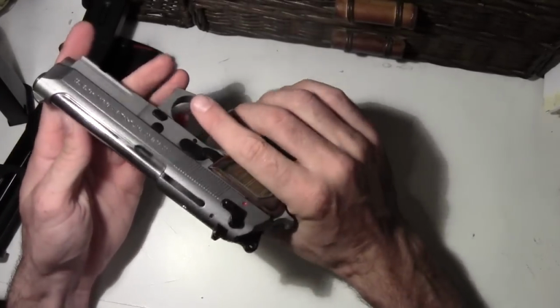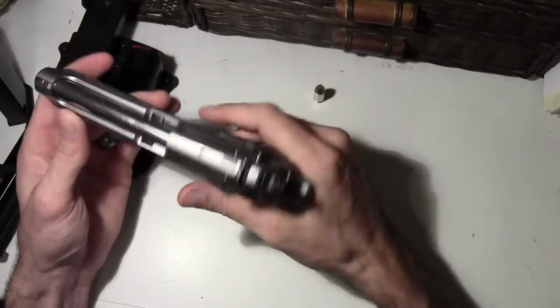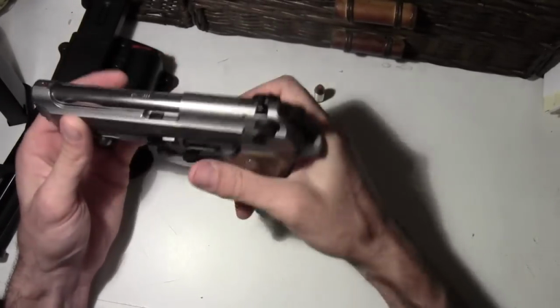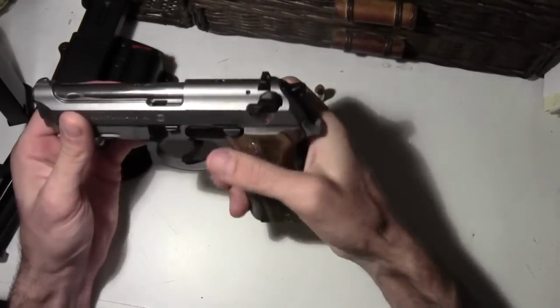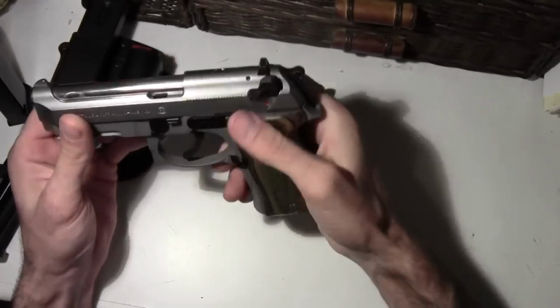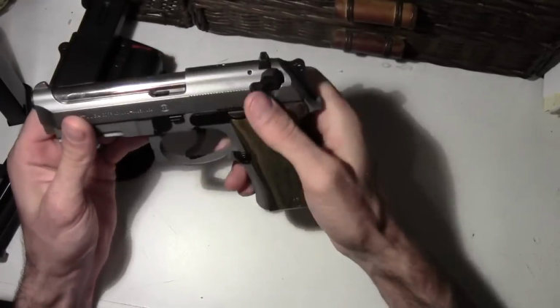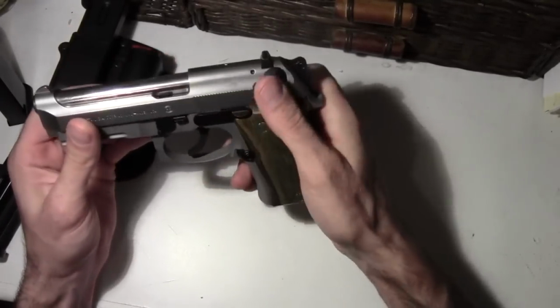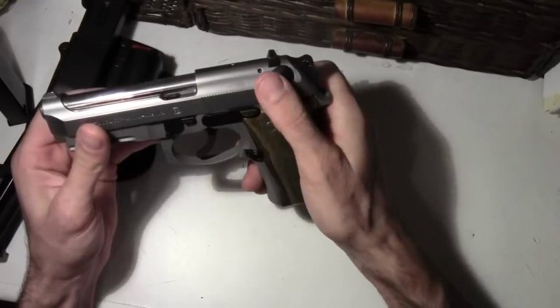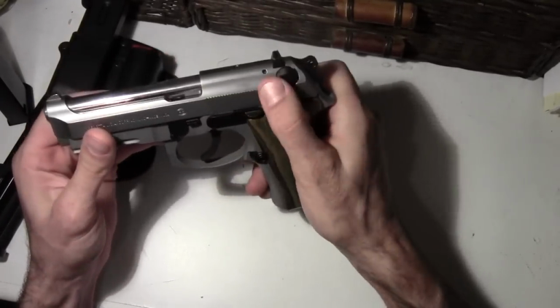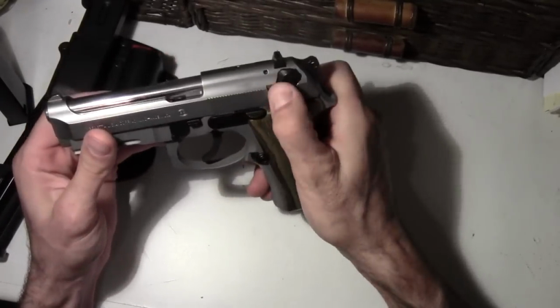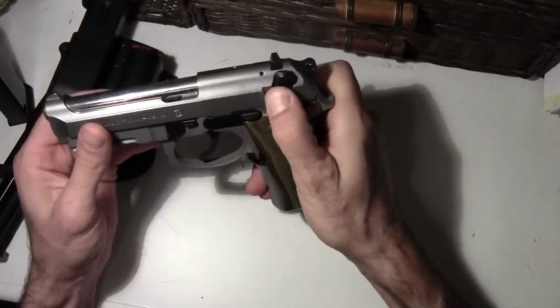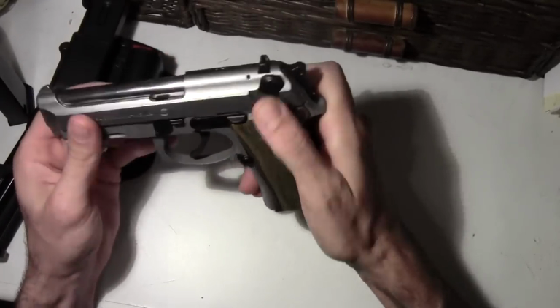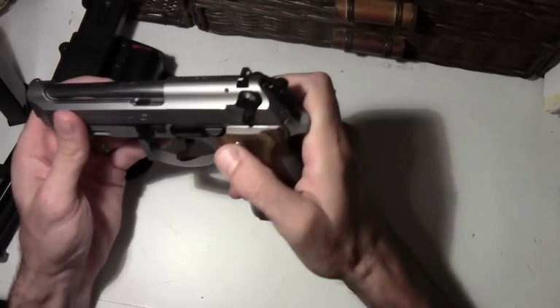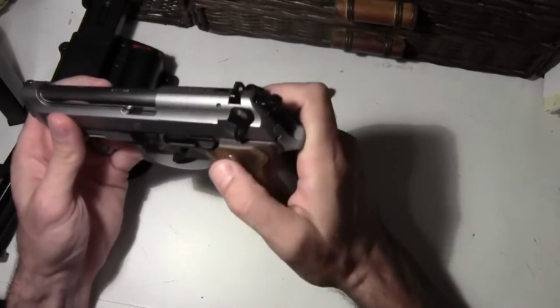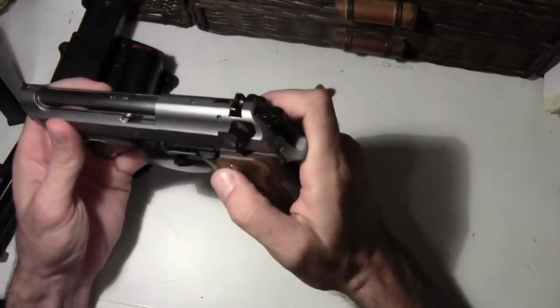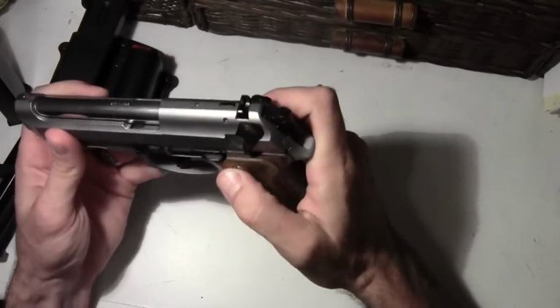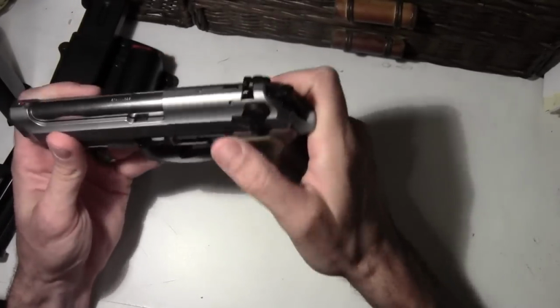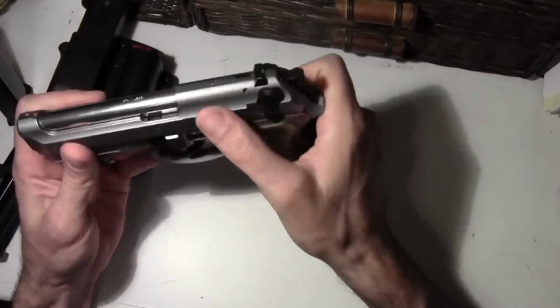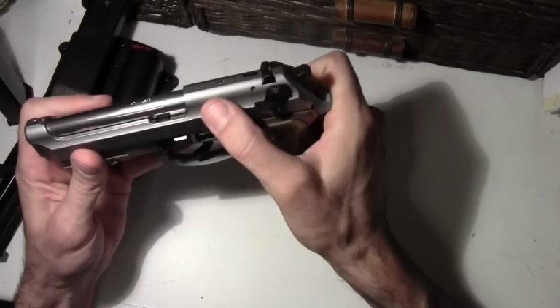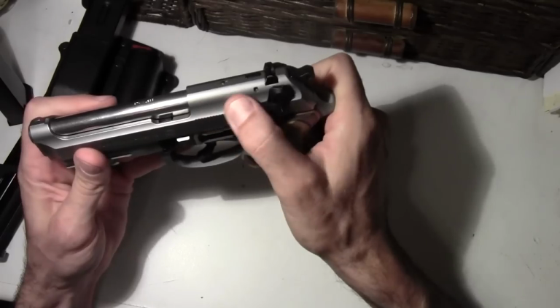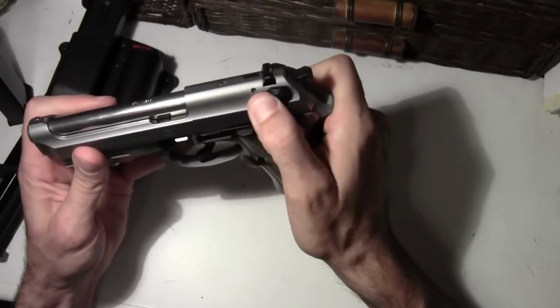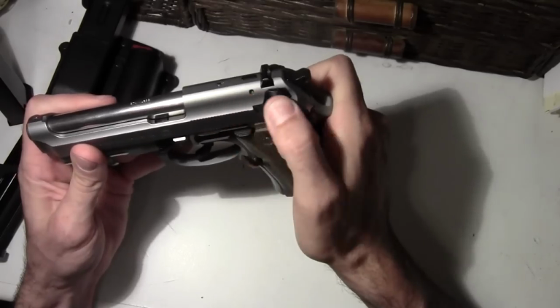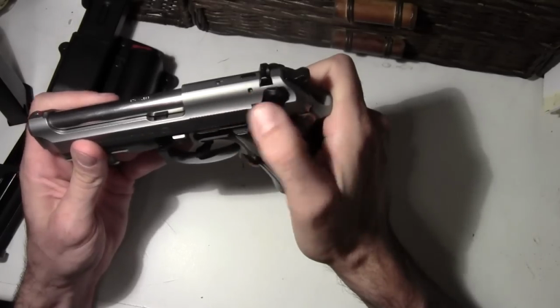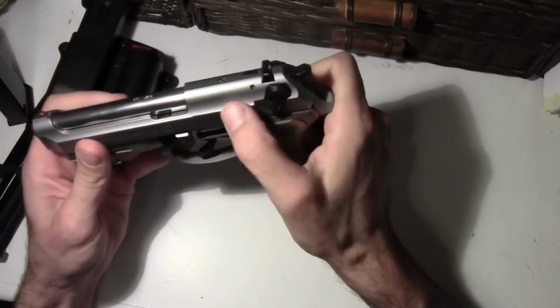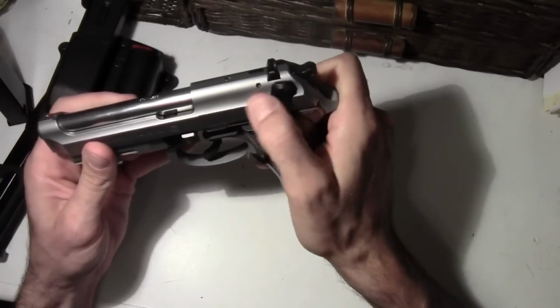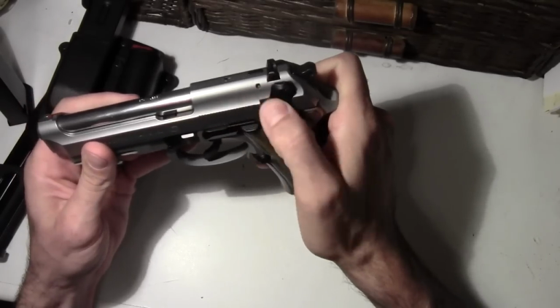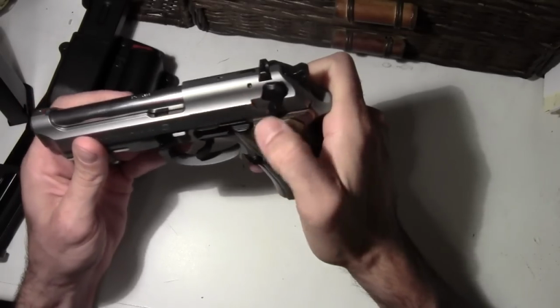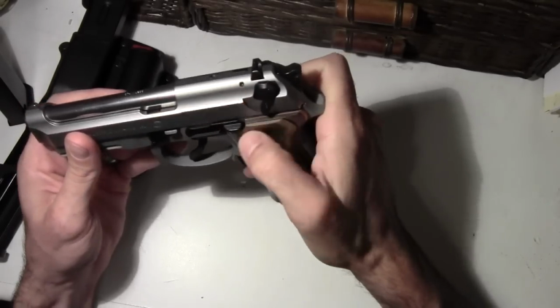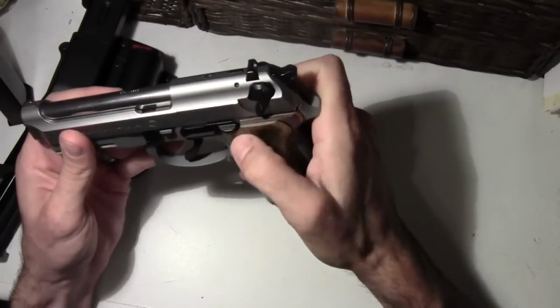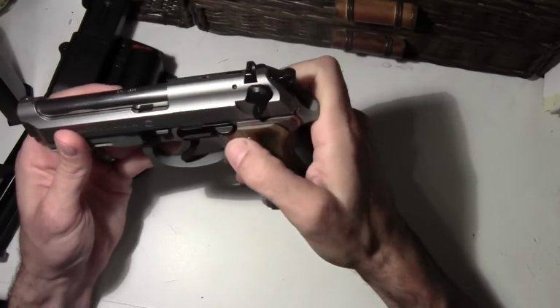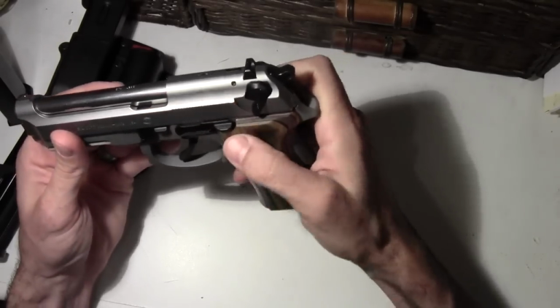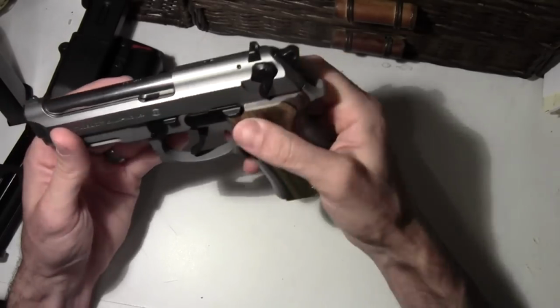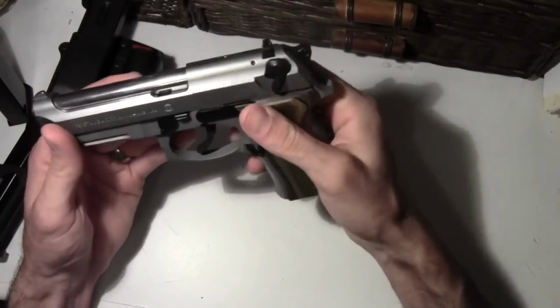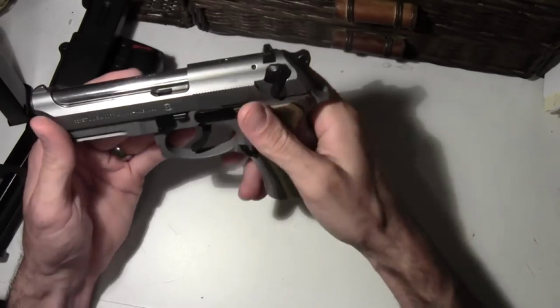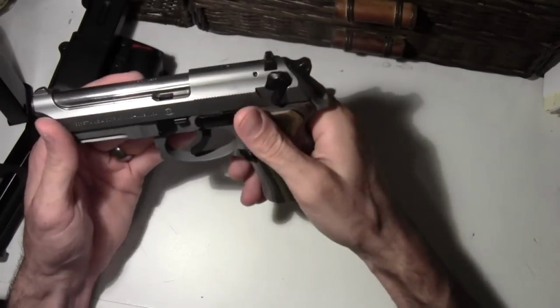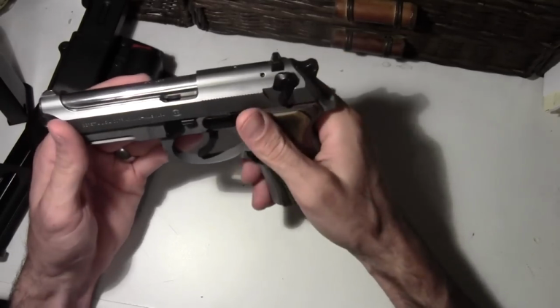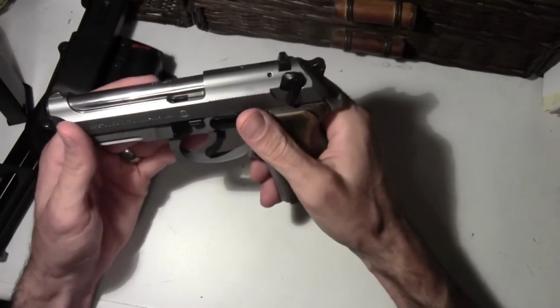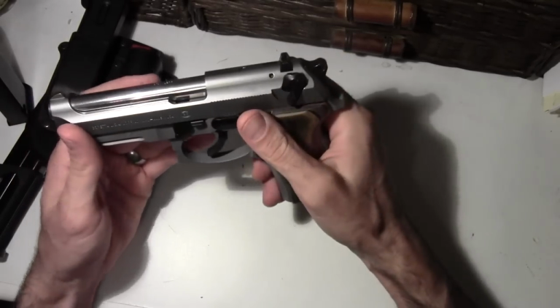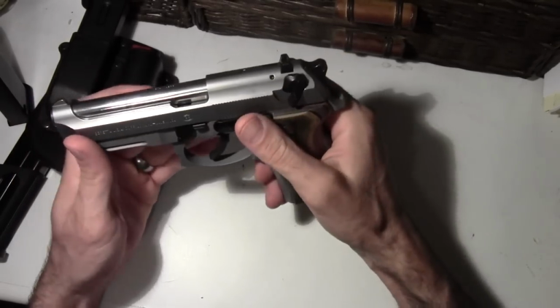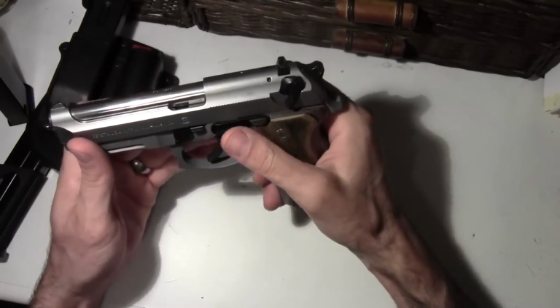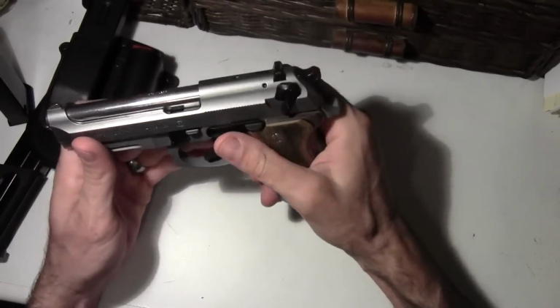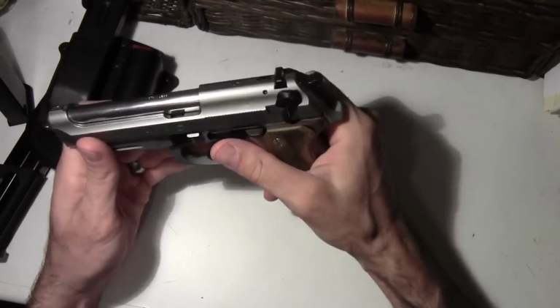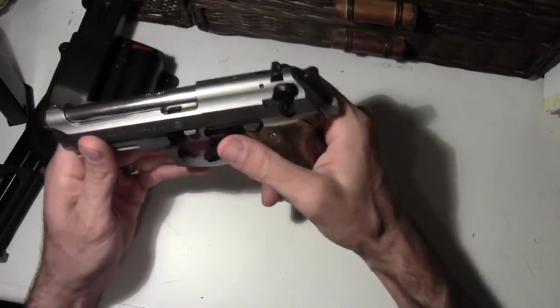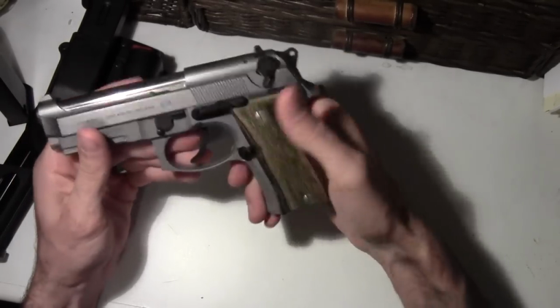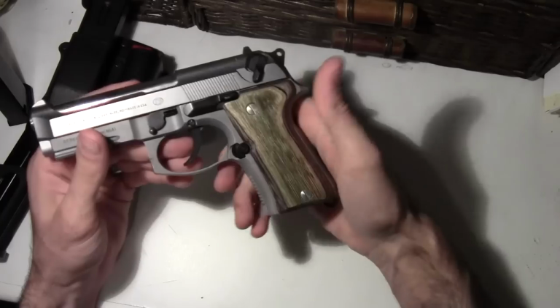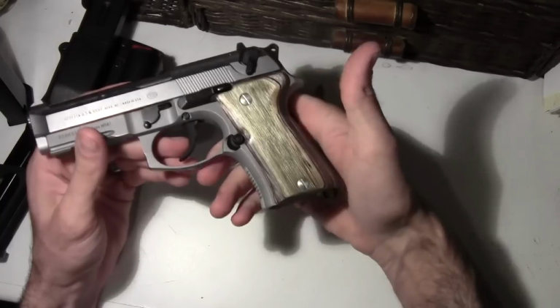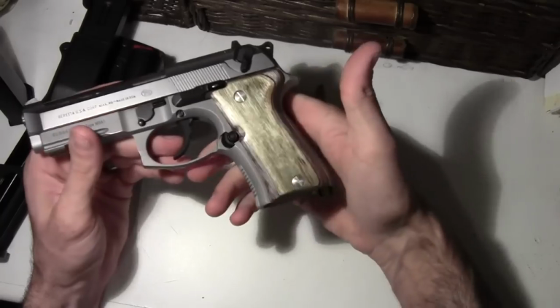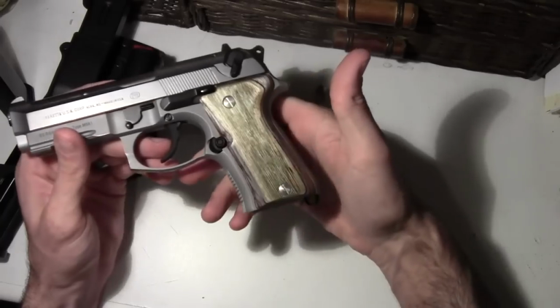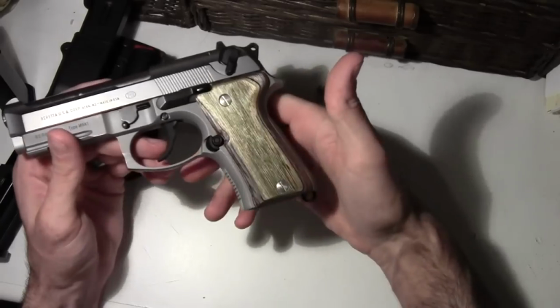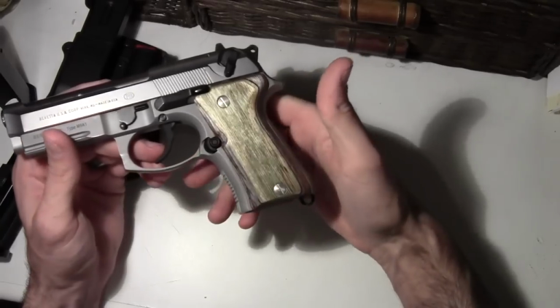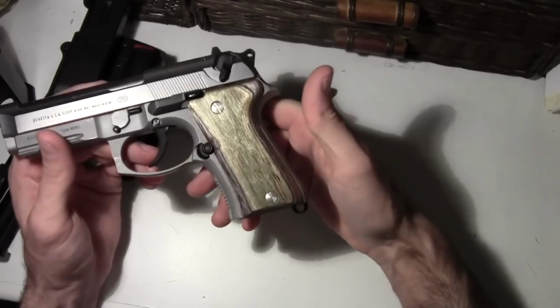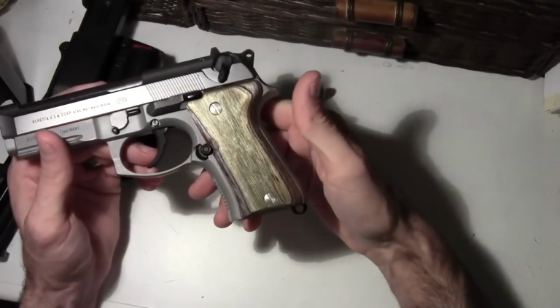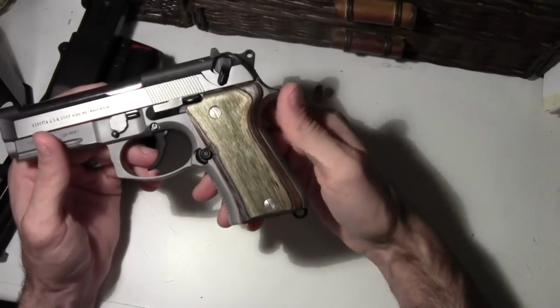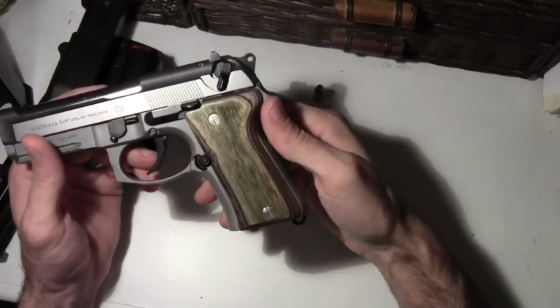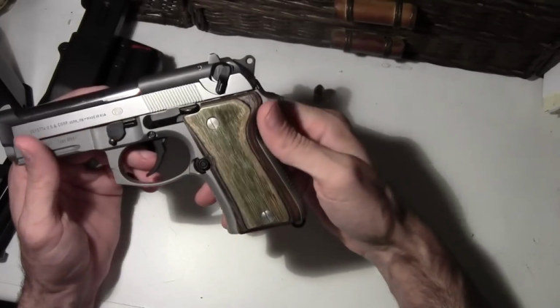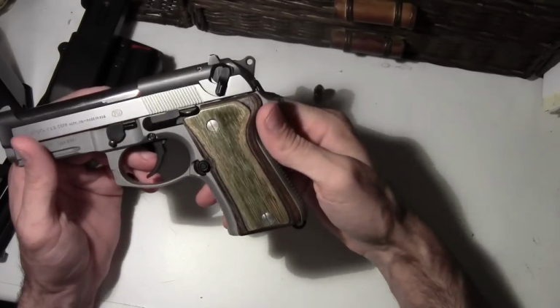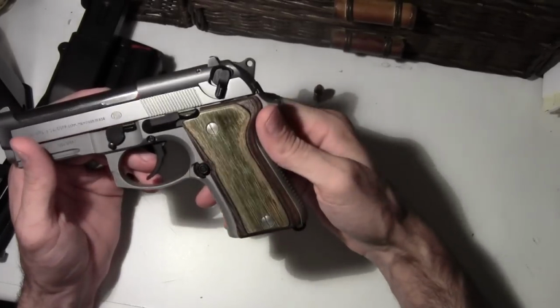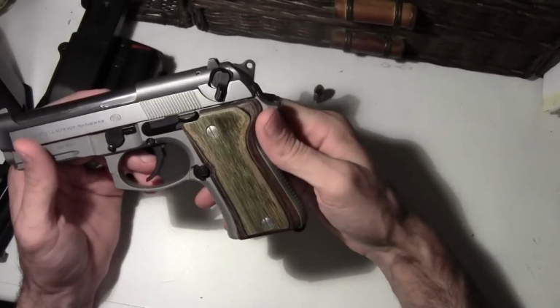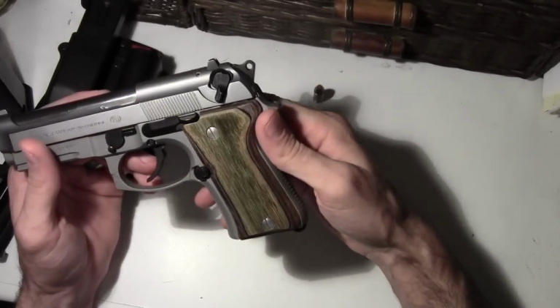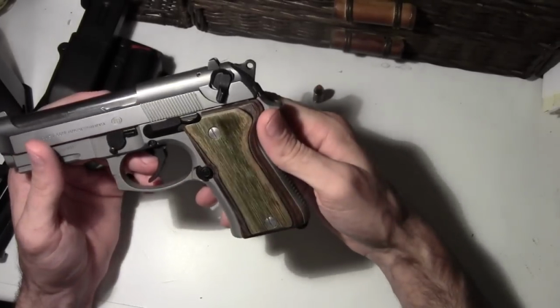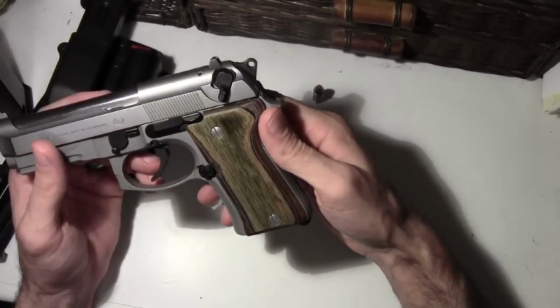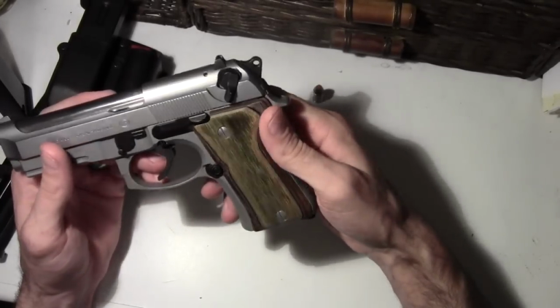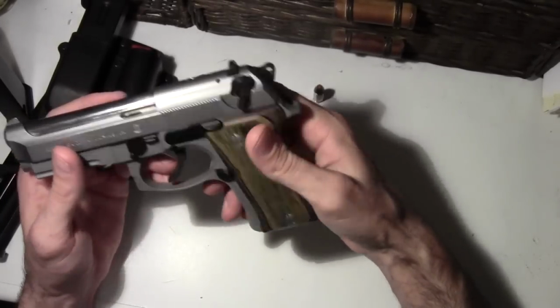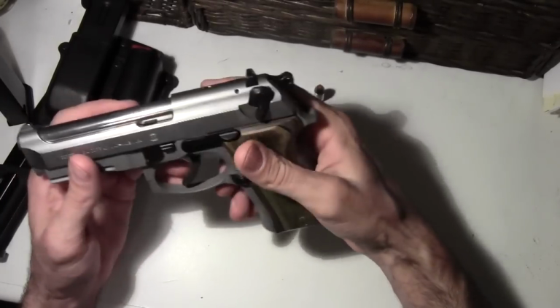Quick little thing about this — I've shot it several times at the range. I've got videos of me shooting it if you'd like to check it out.